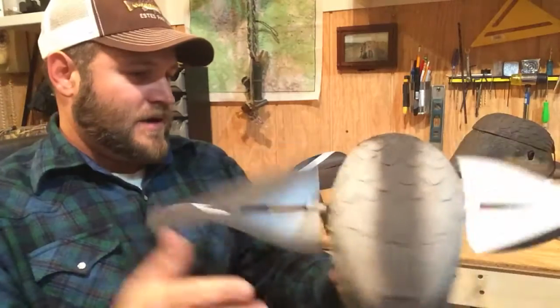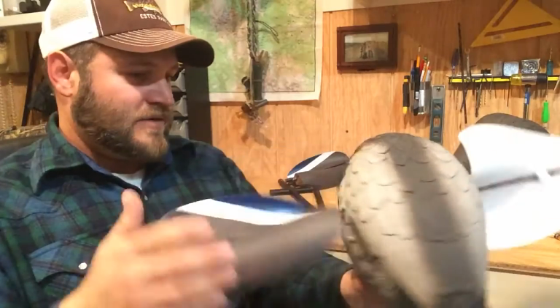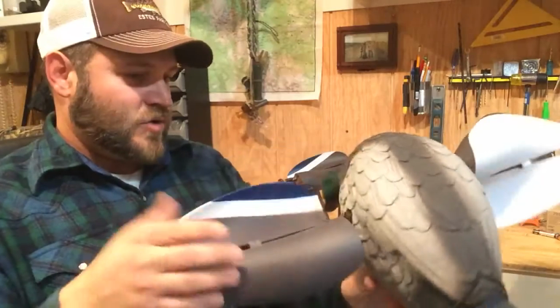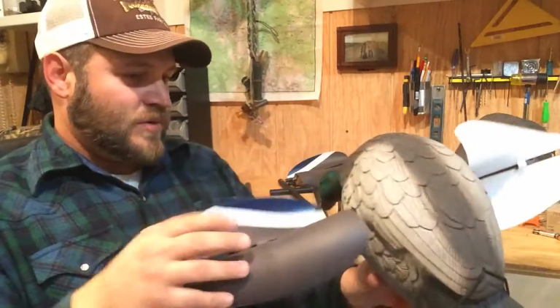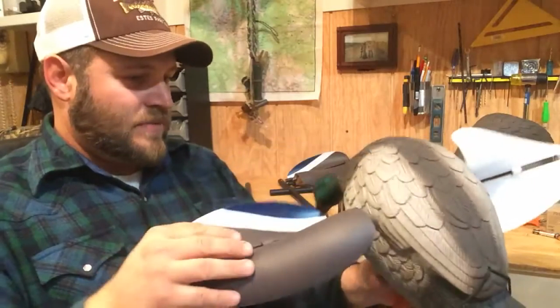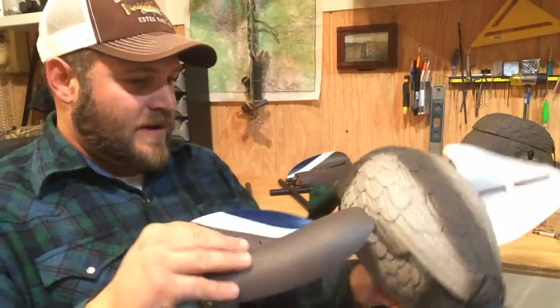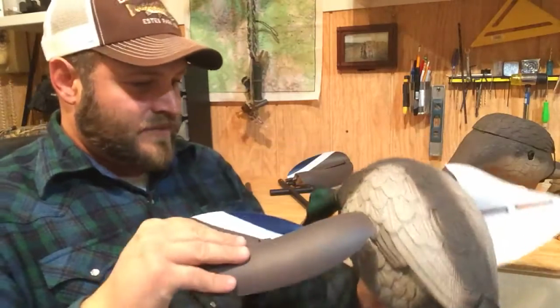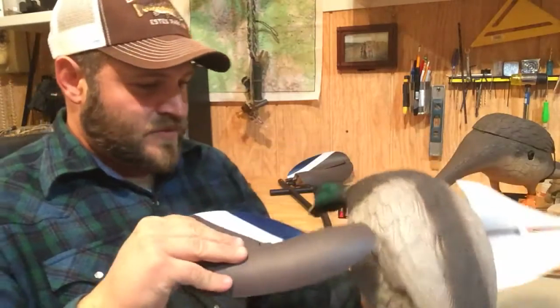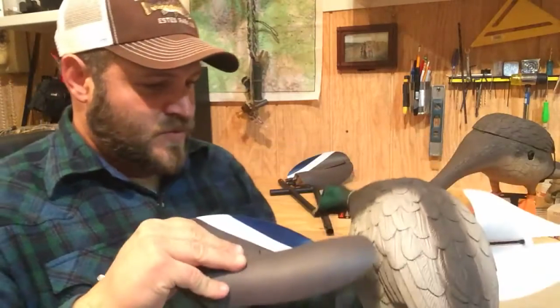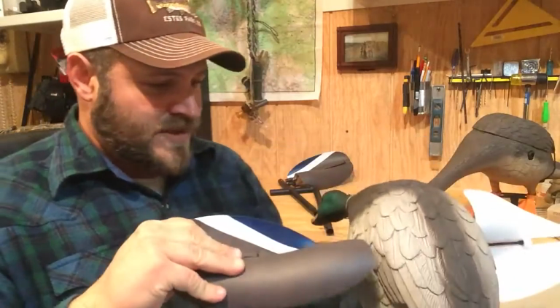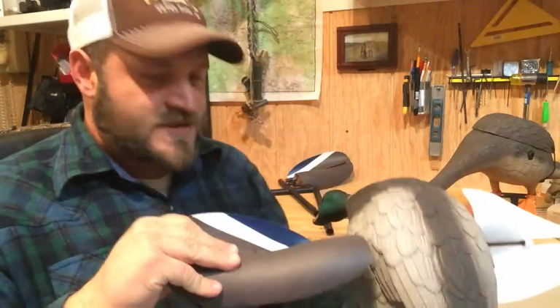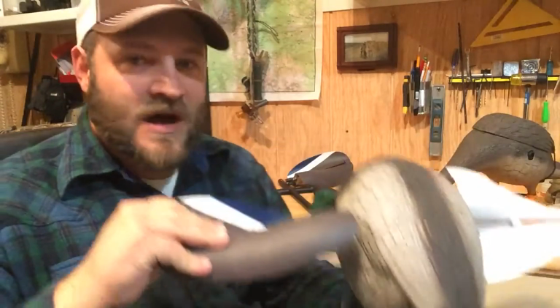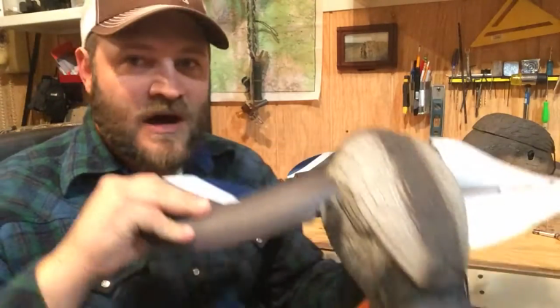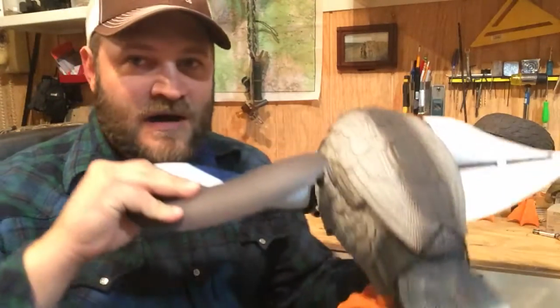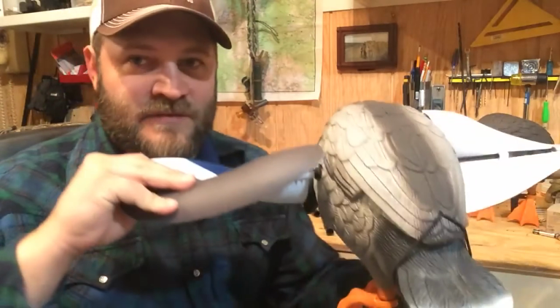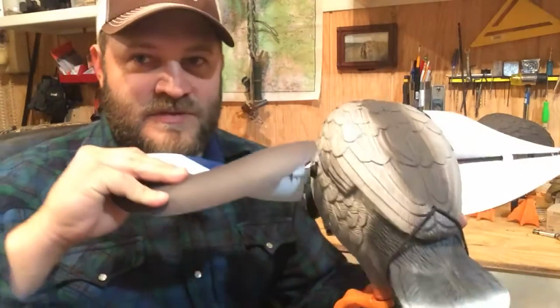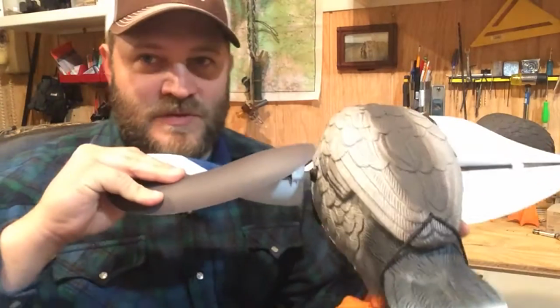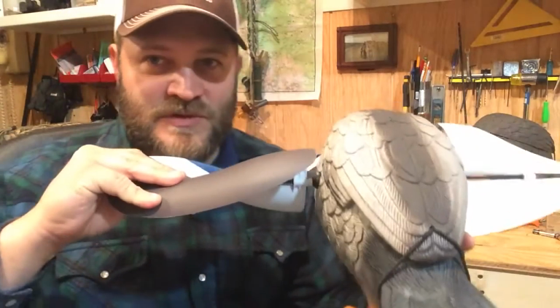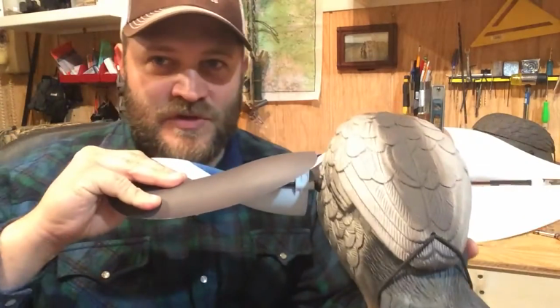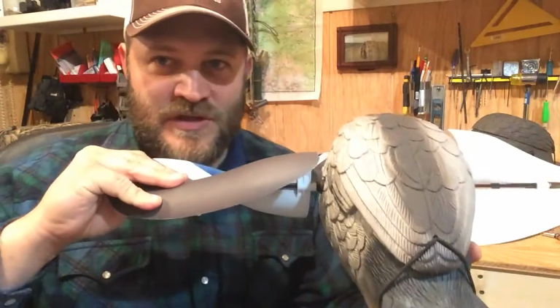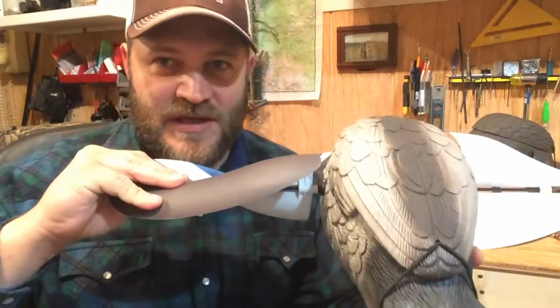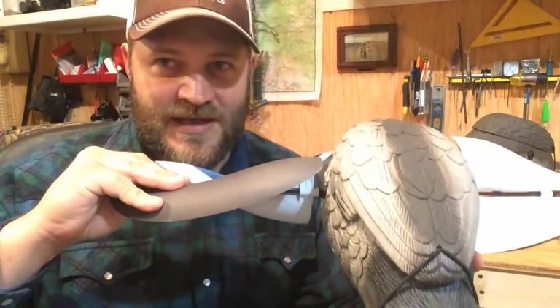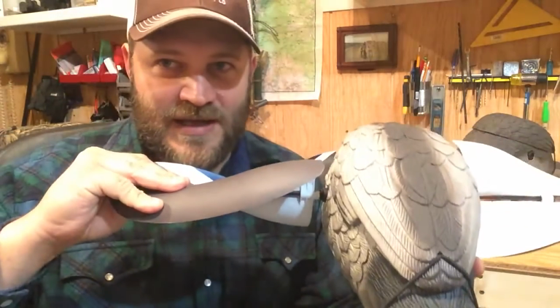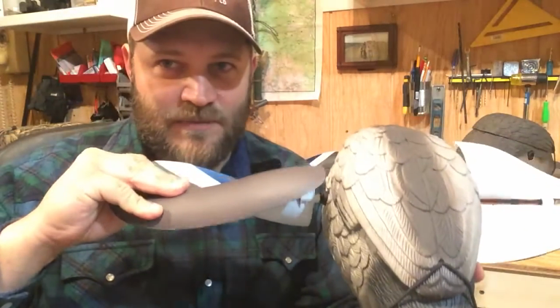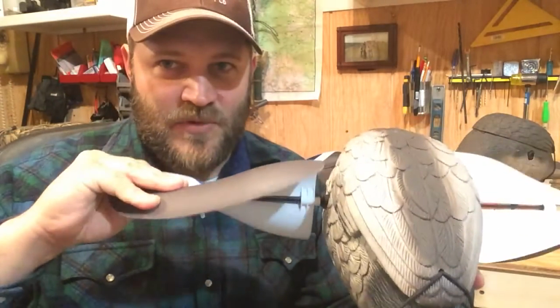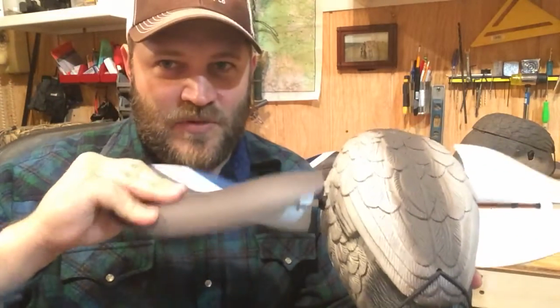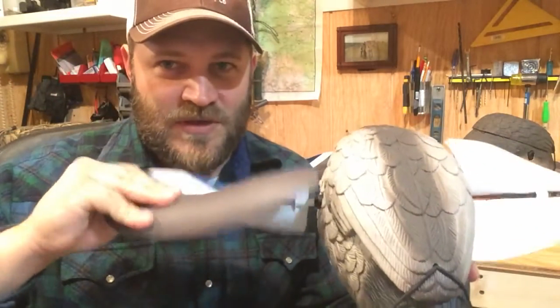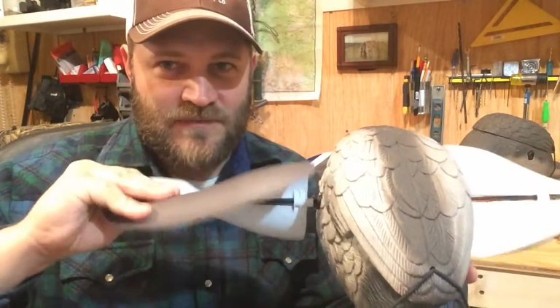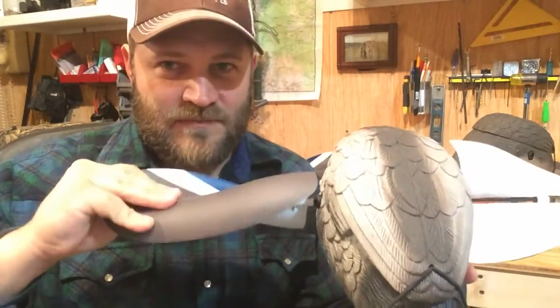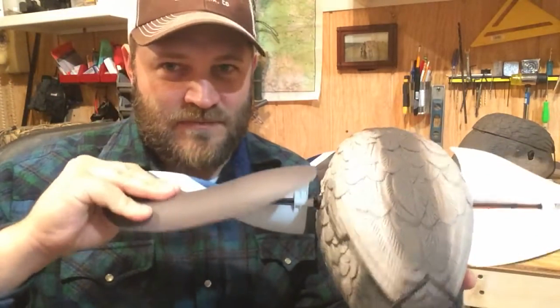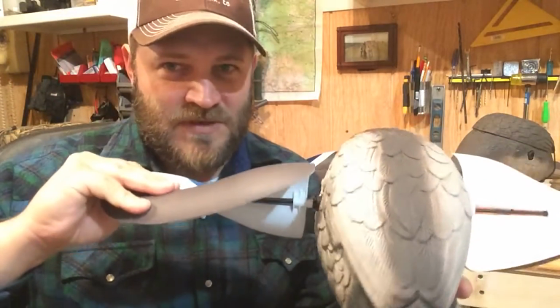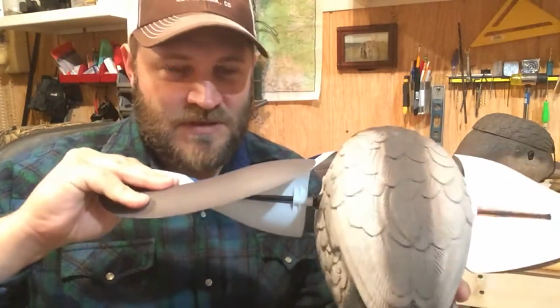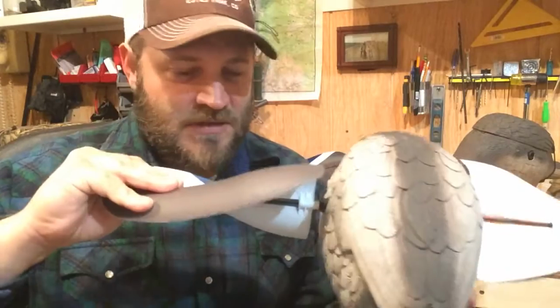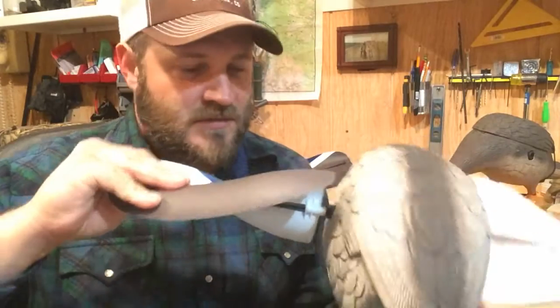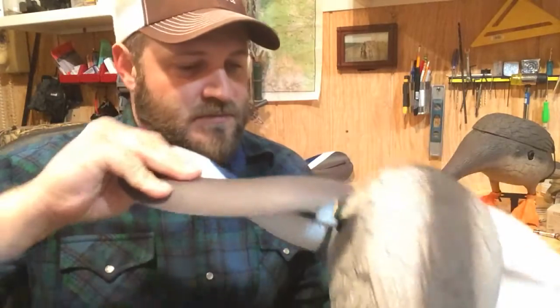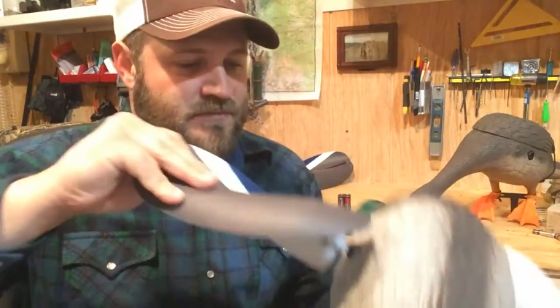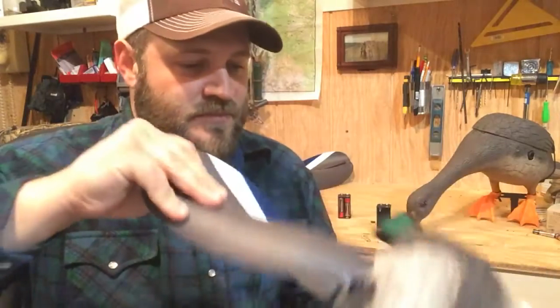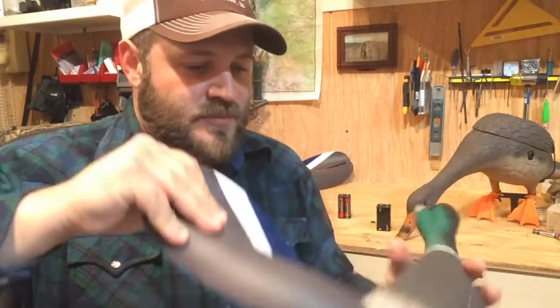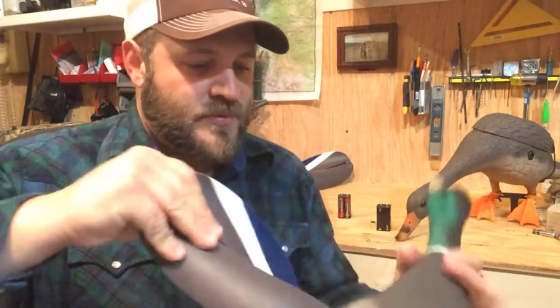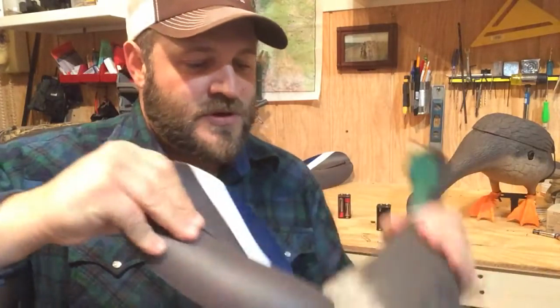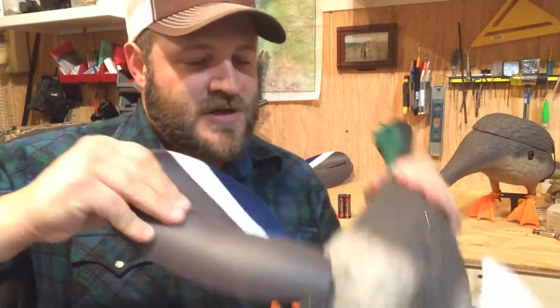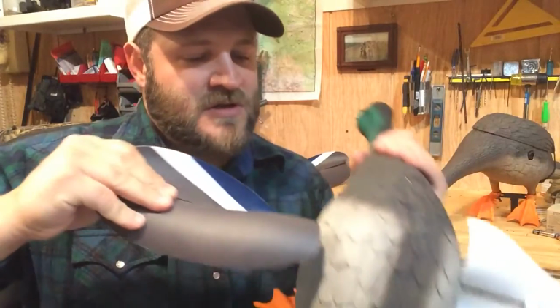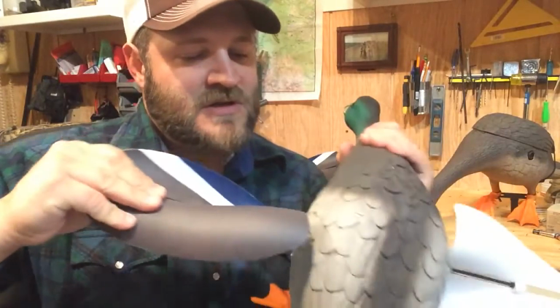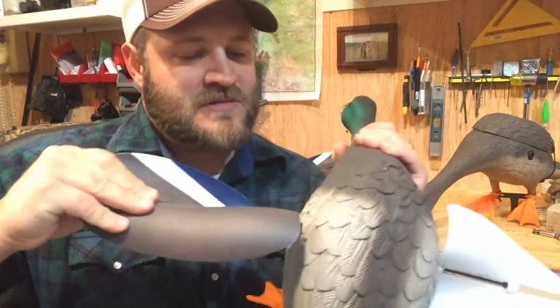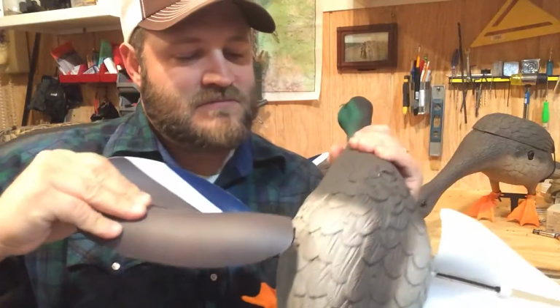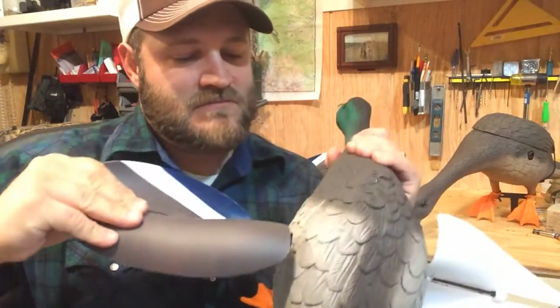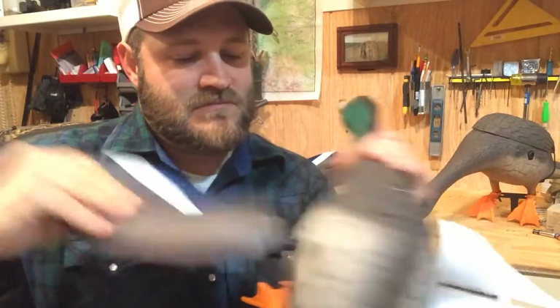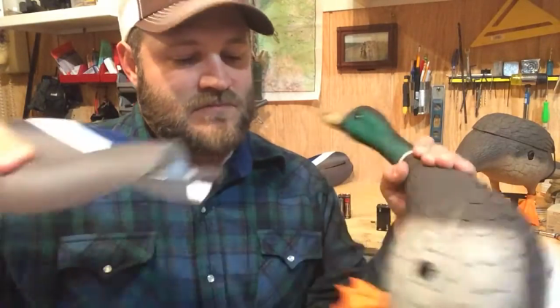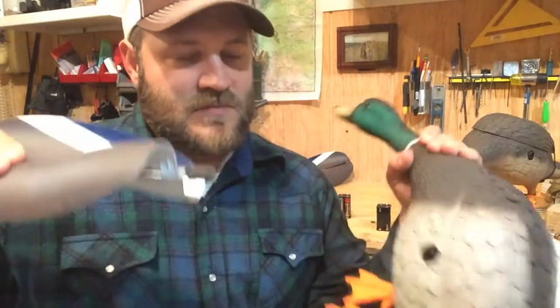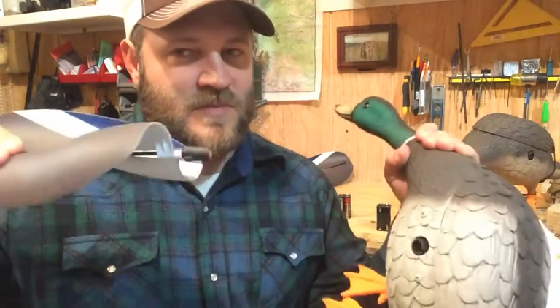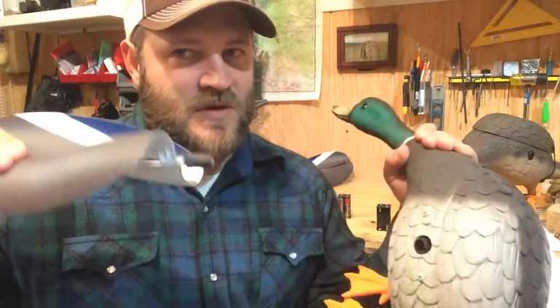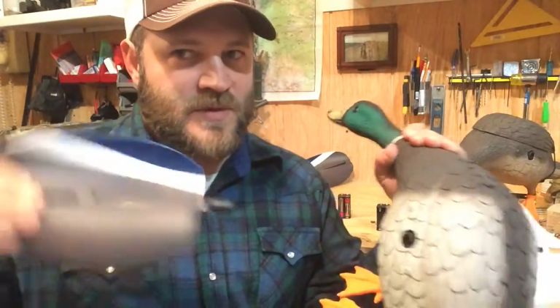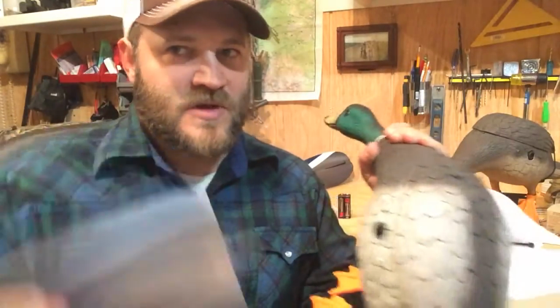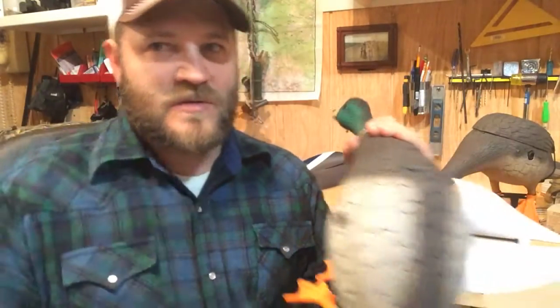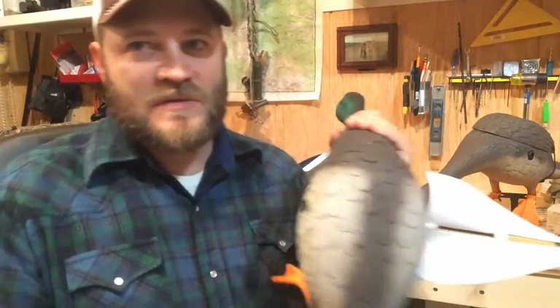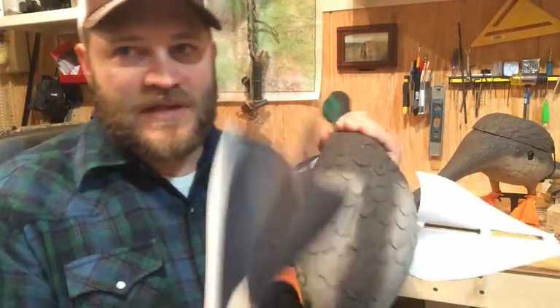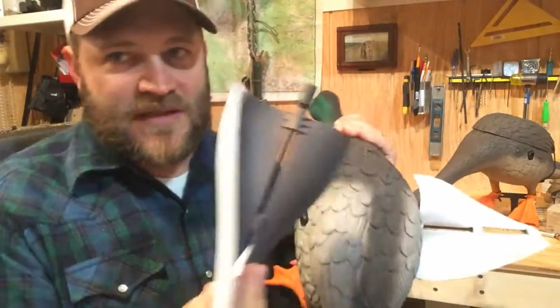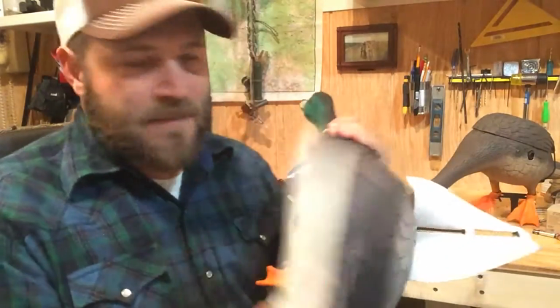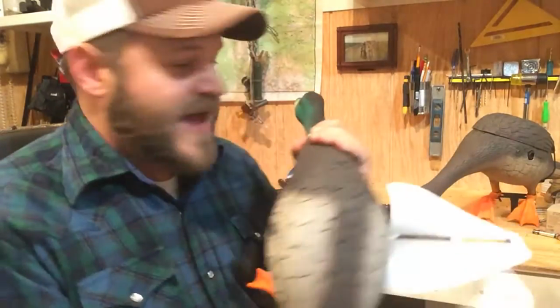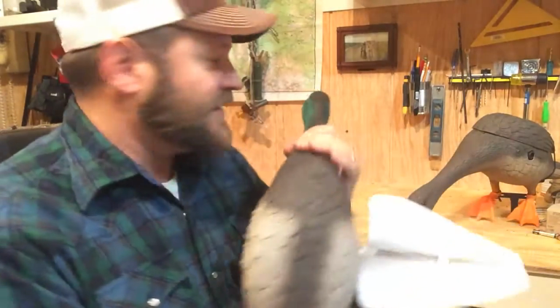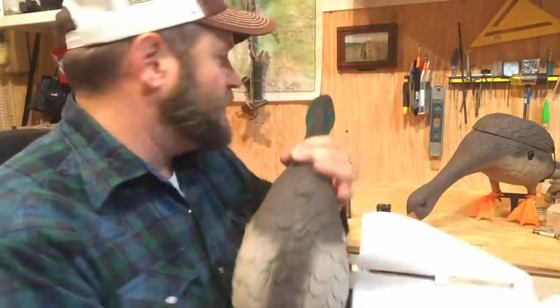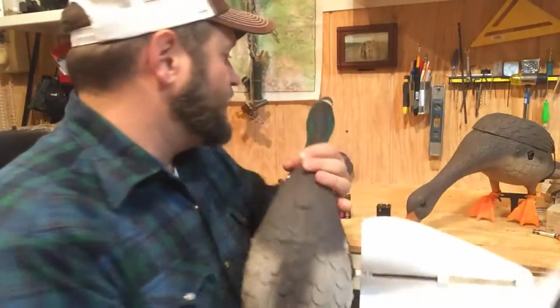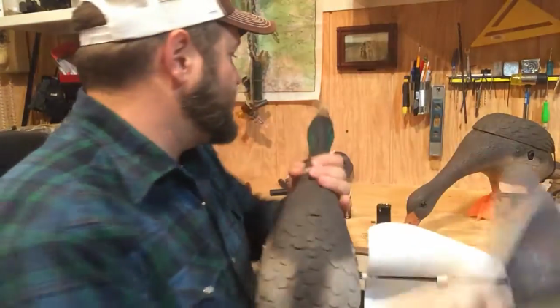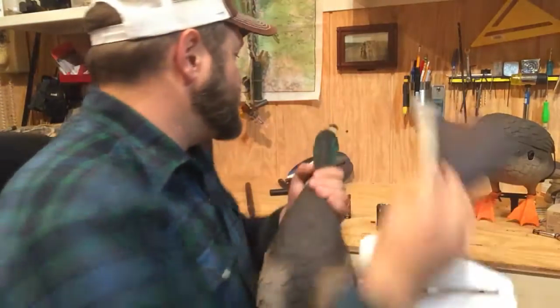I'm going to go ahead and pop those wings off to show you. You've got to pull on them pretty good, let that magnet release — there we go.